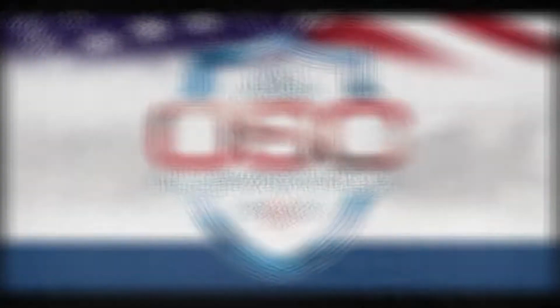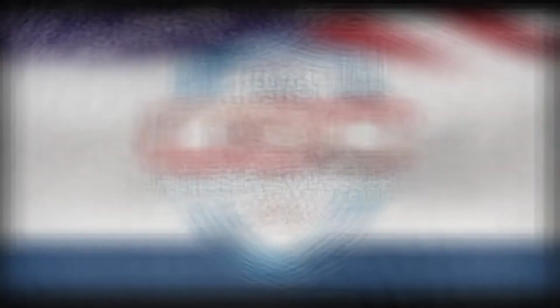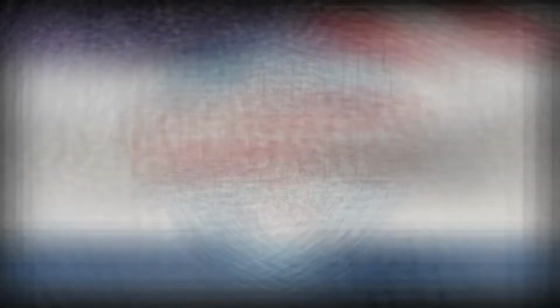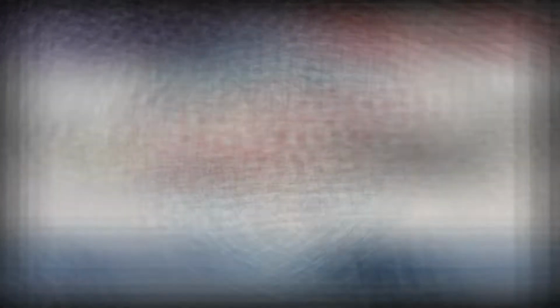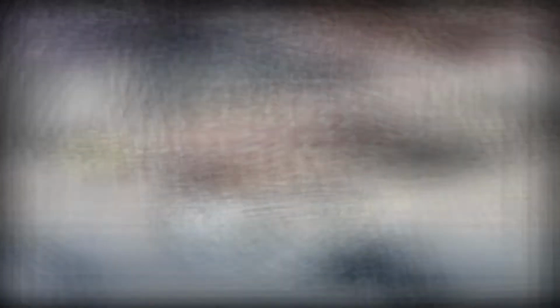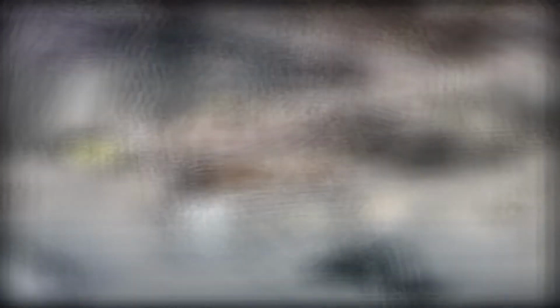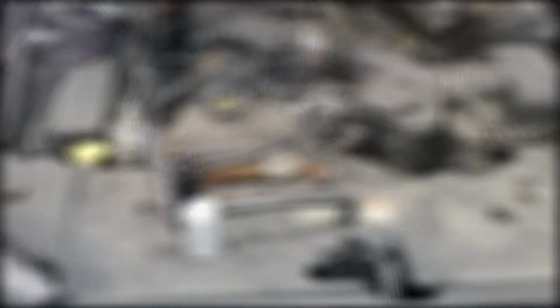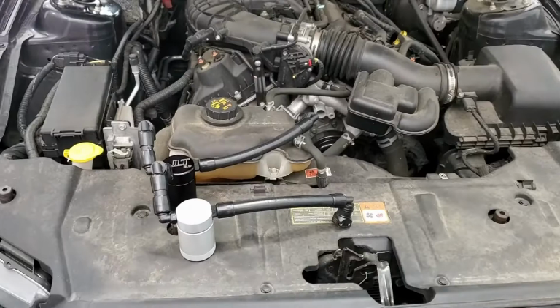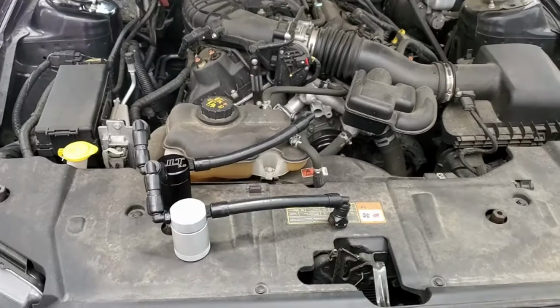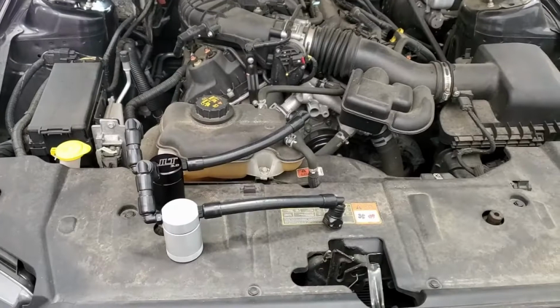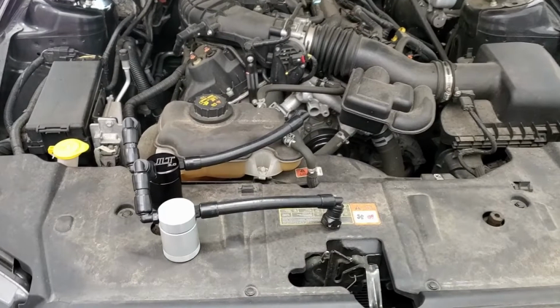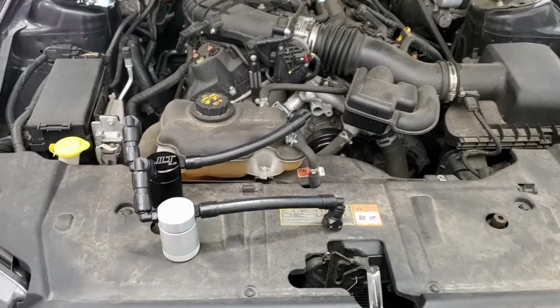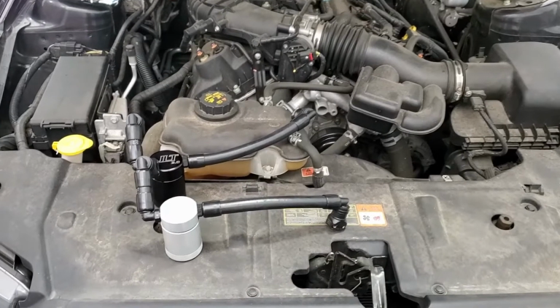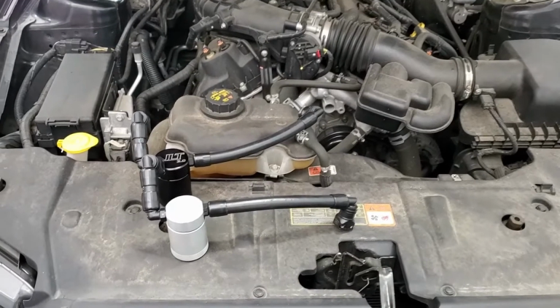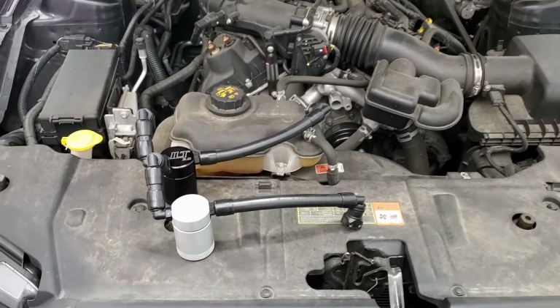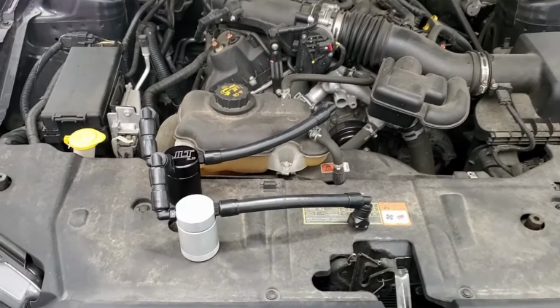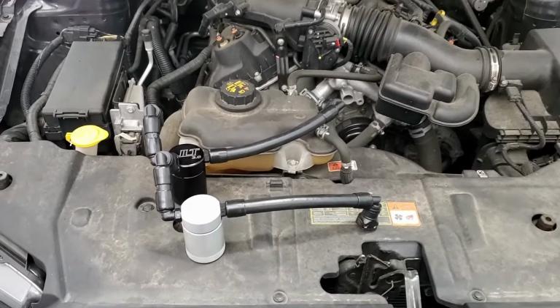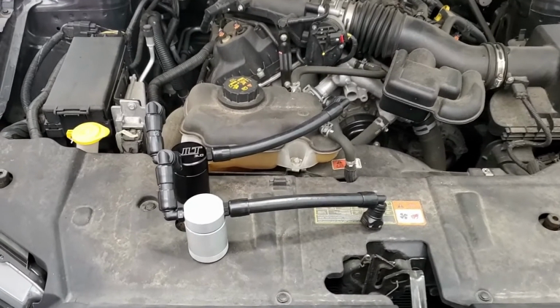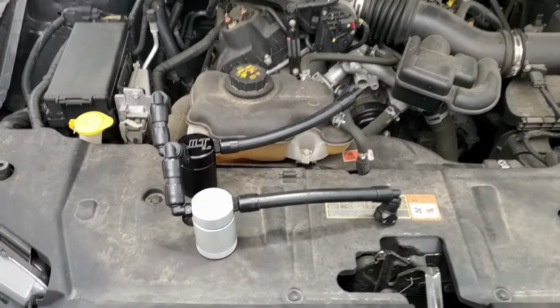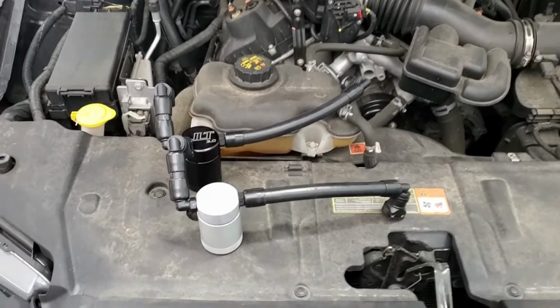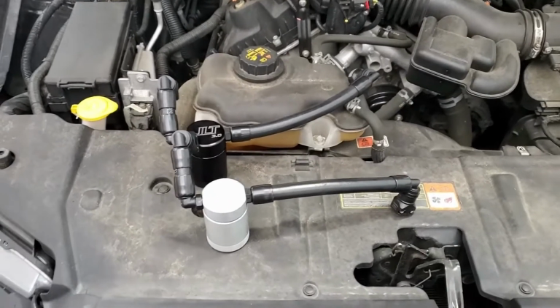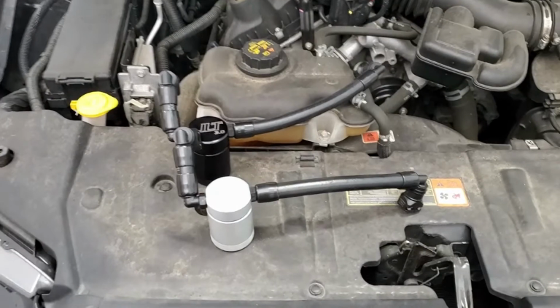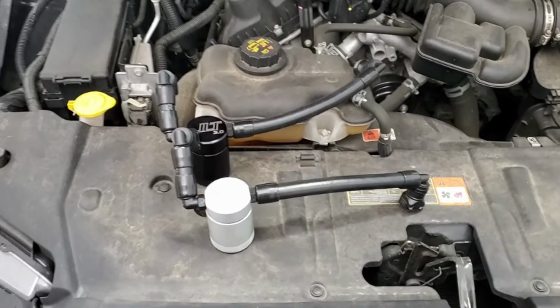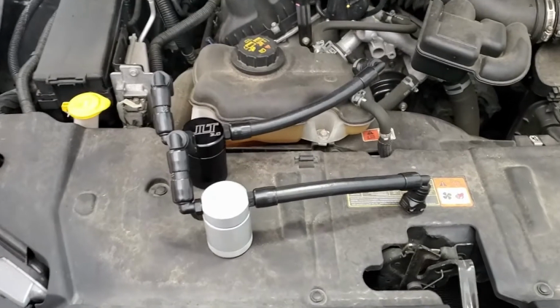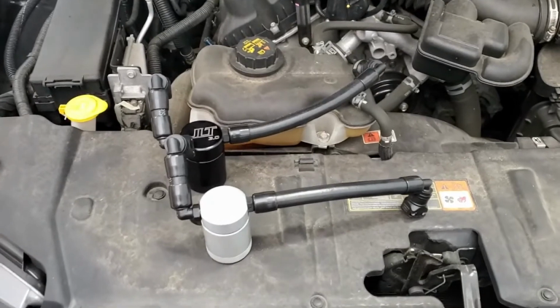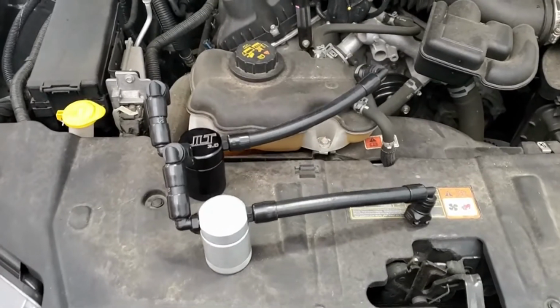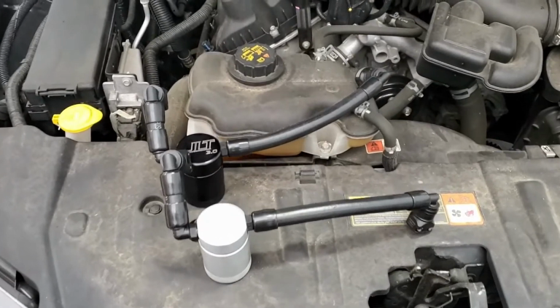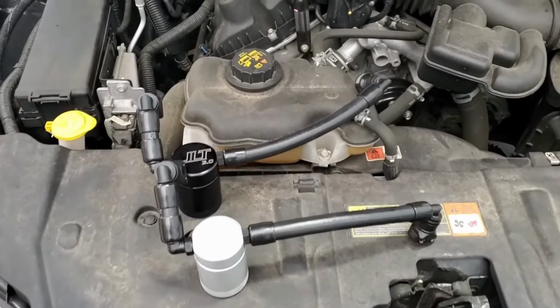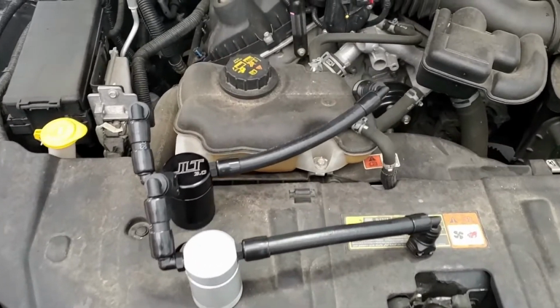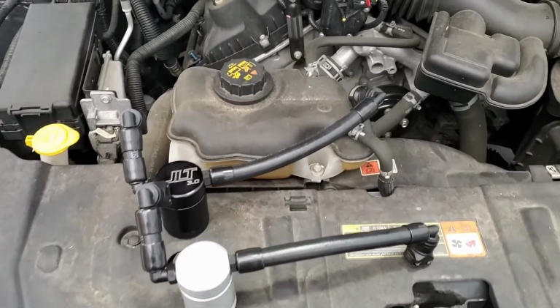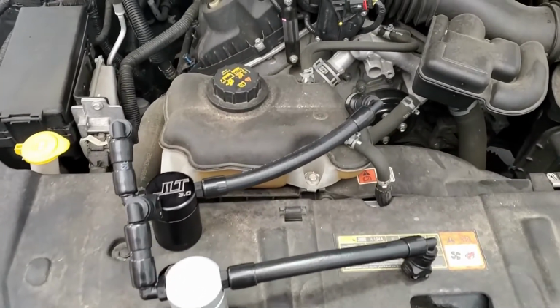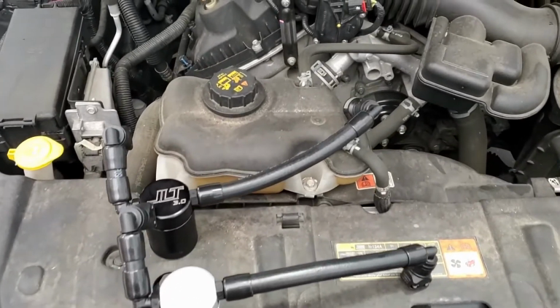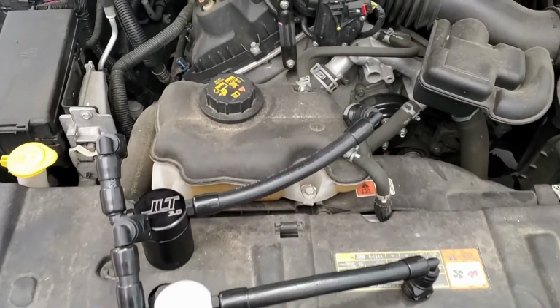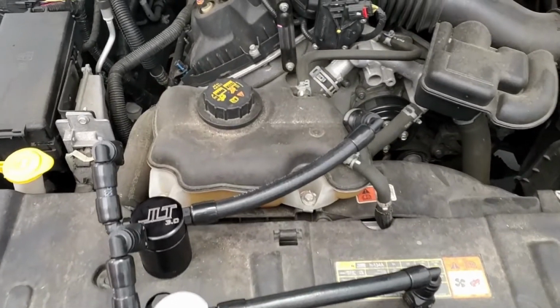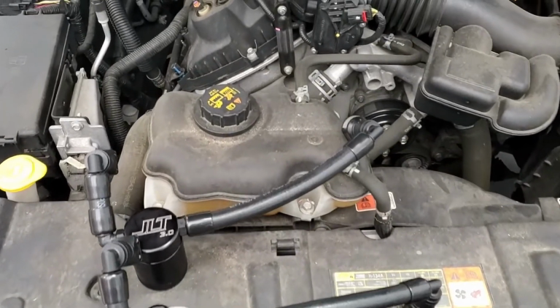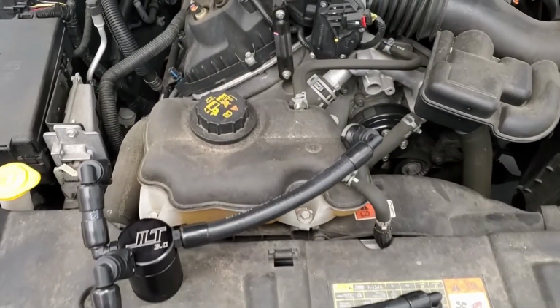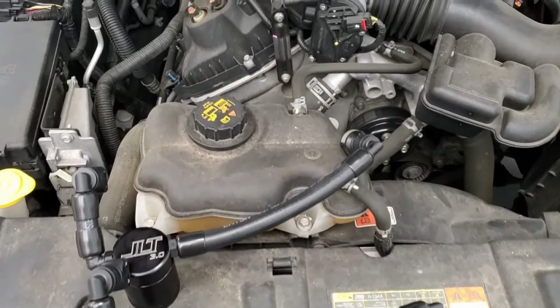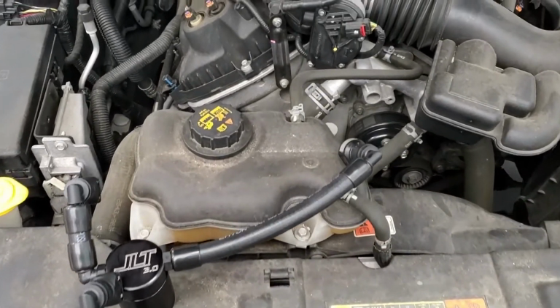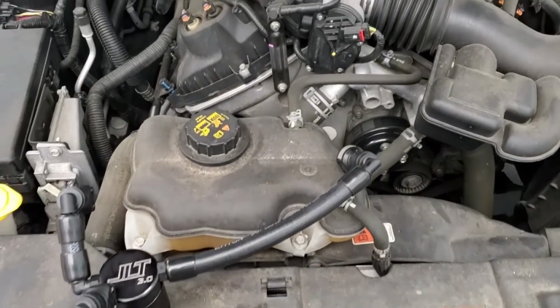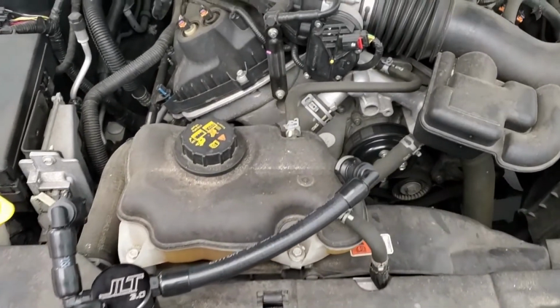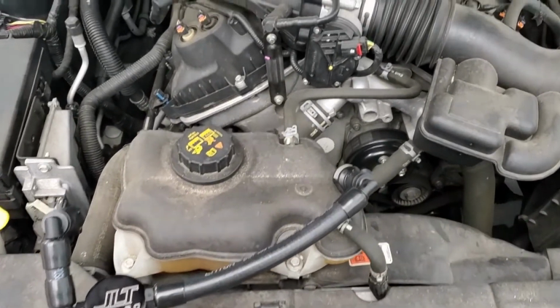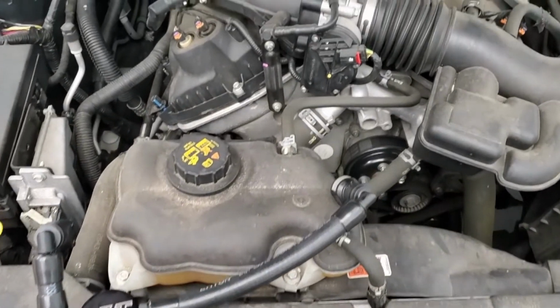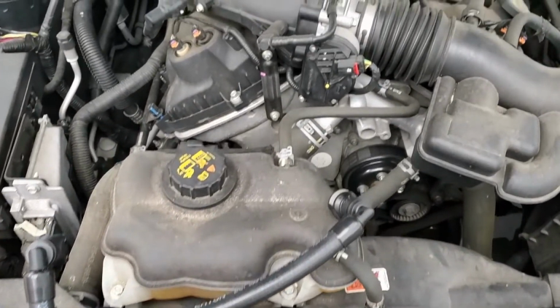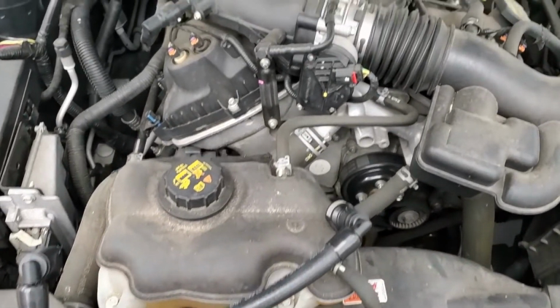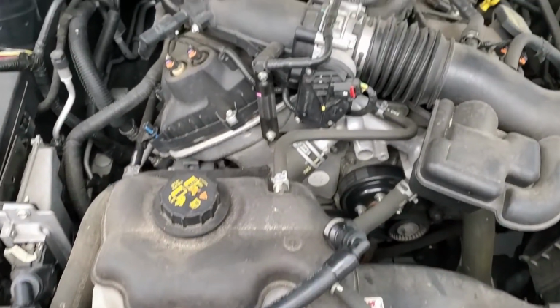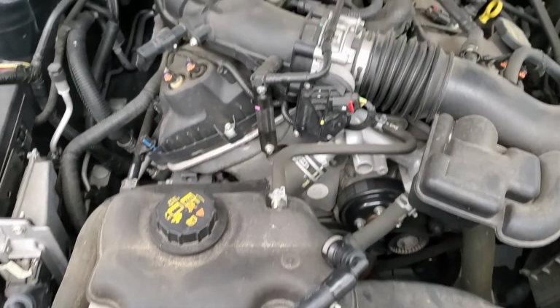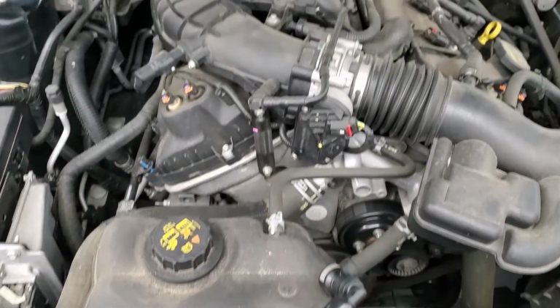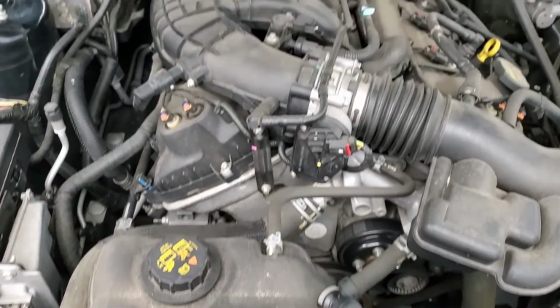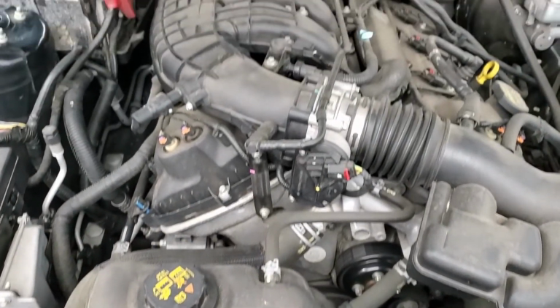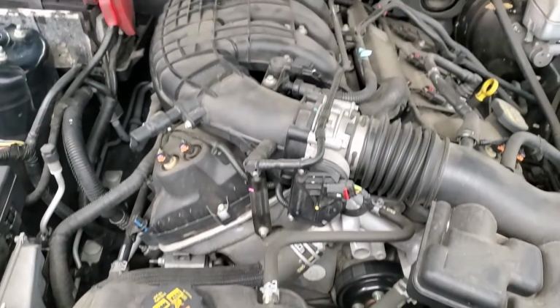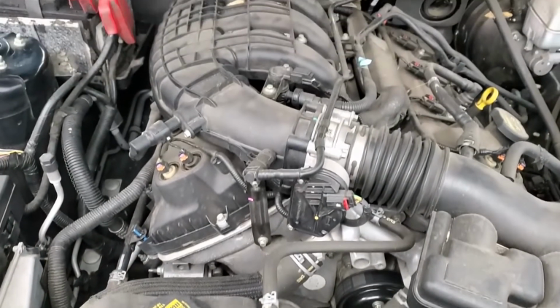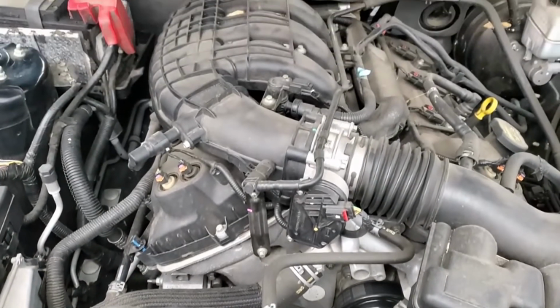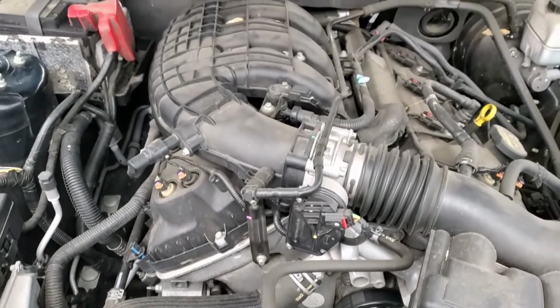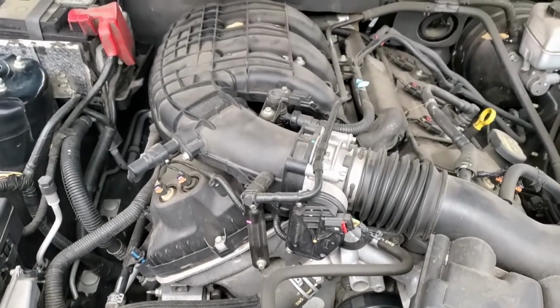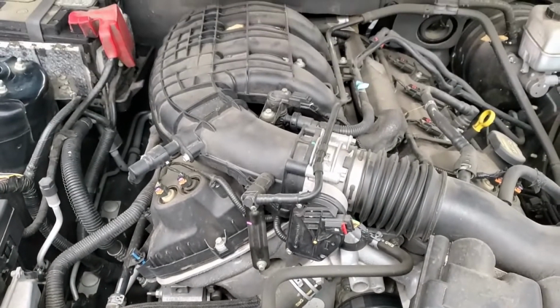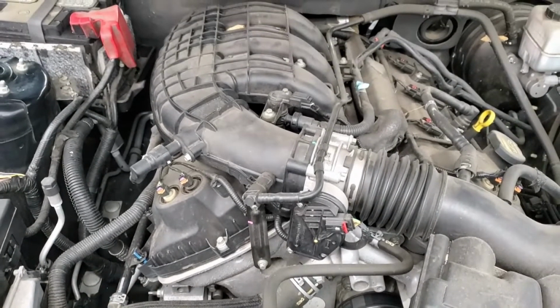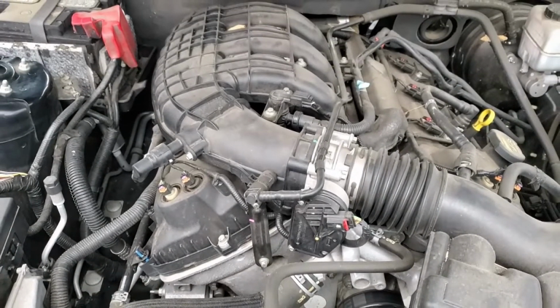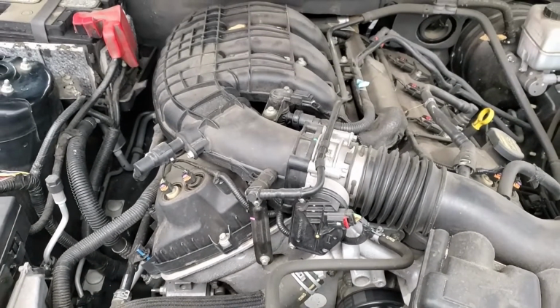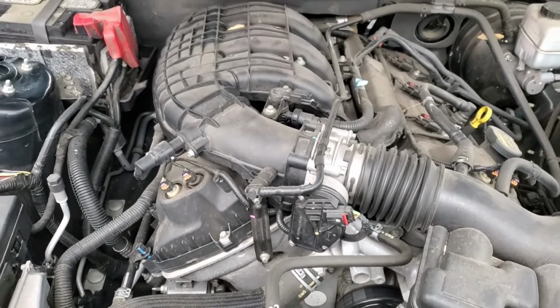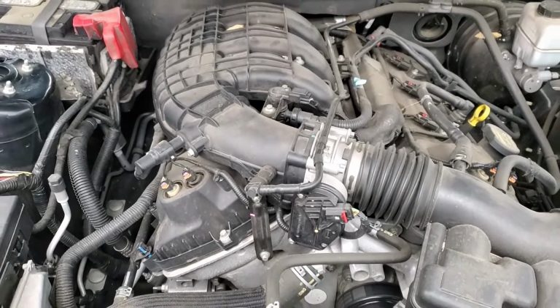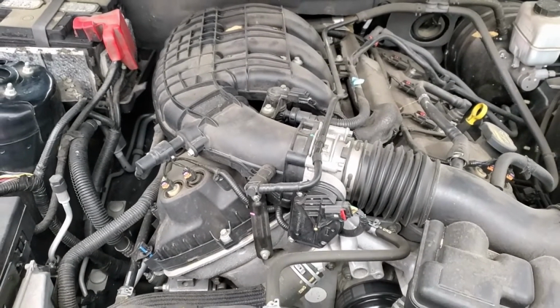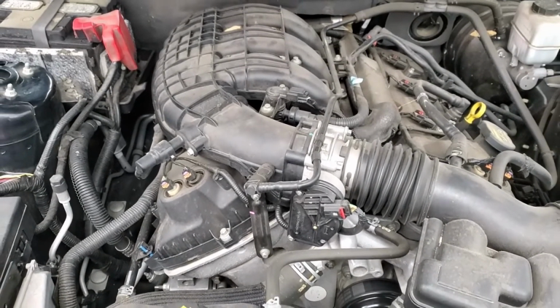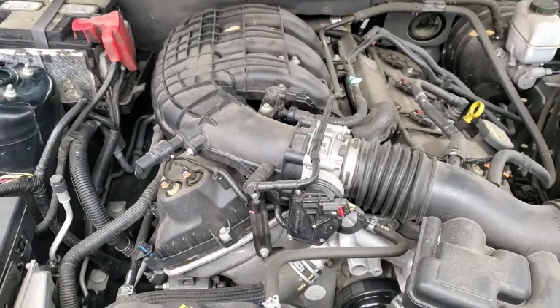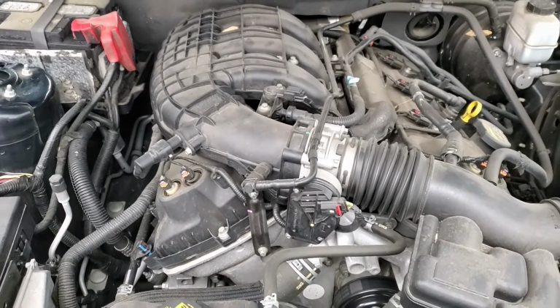Today we're going to go over the installation of the JLT oil separator for your 2011 to 2017 Mustang V6.